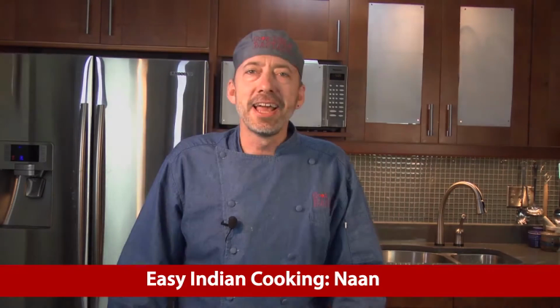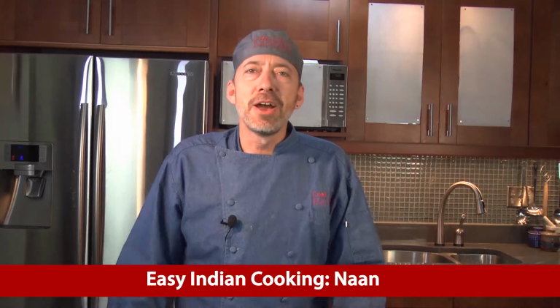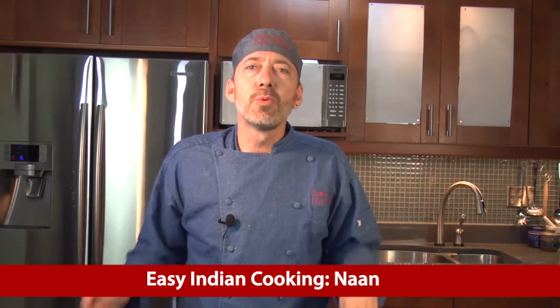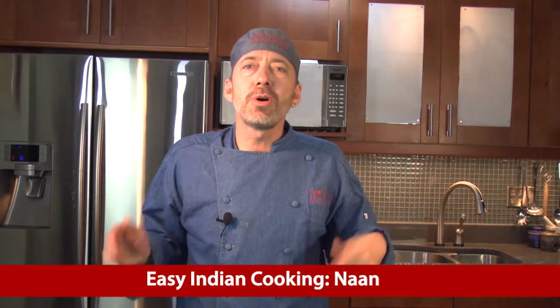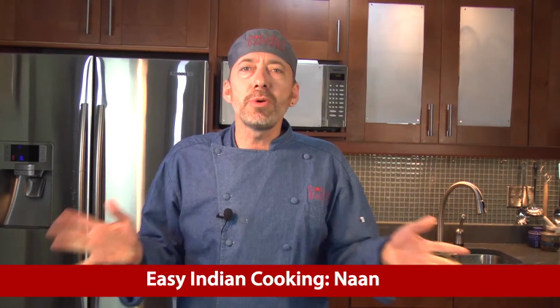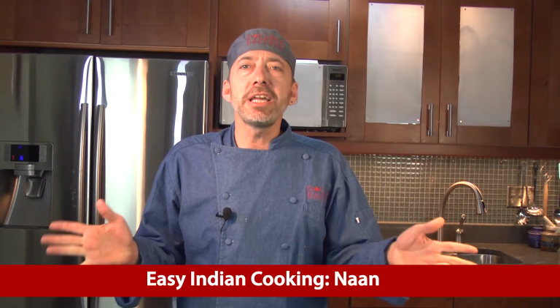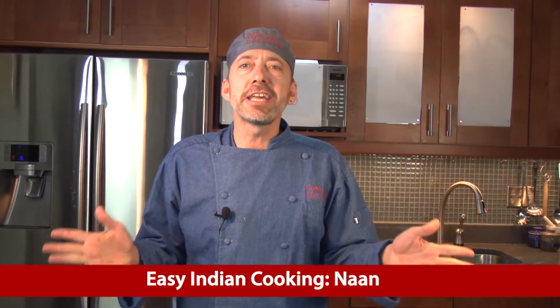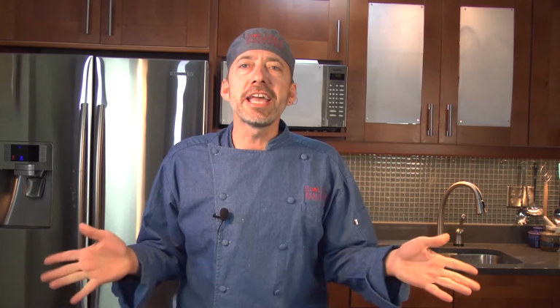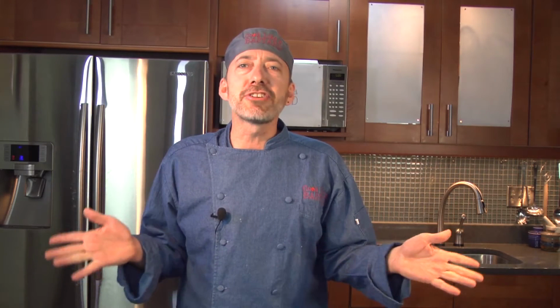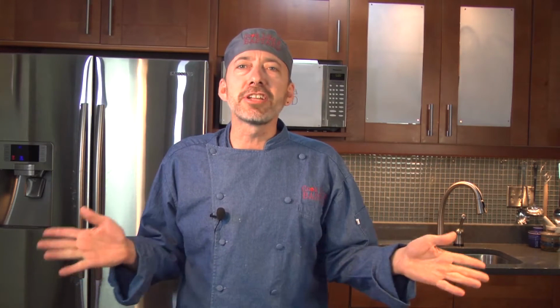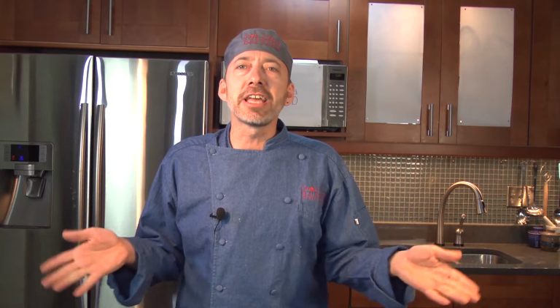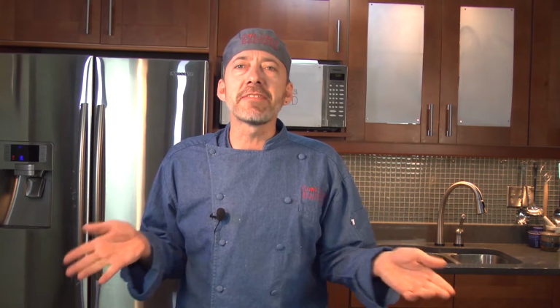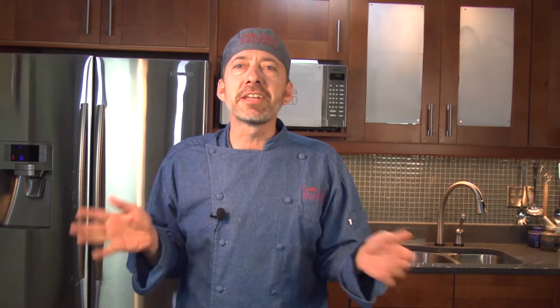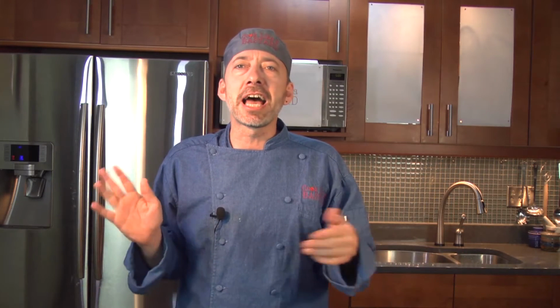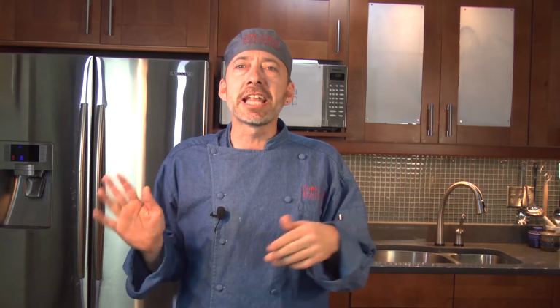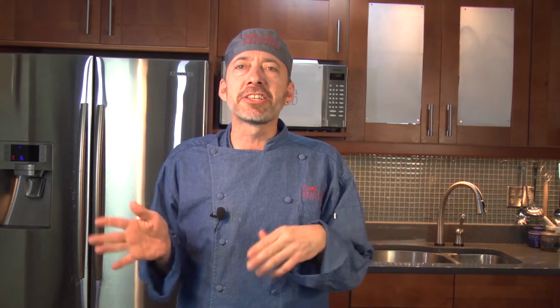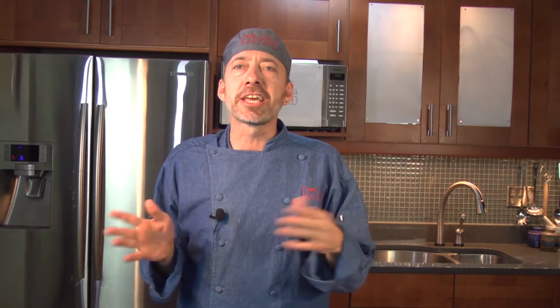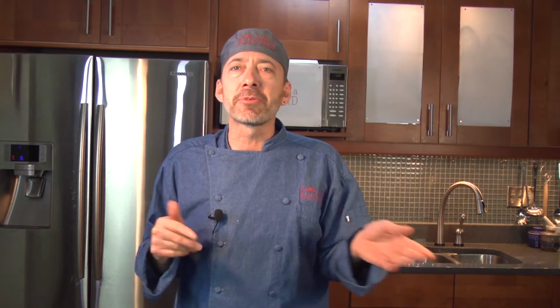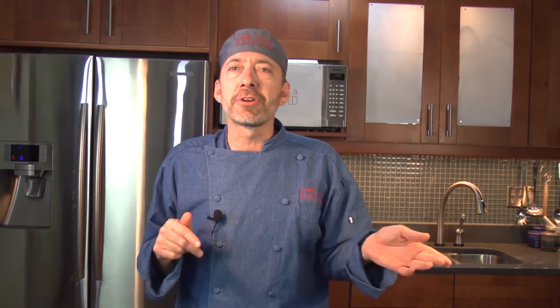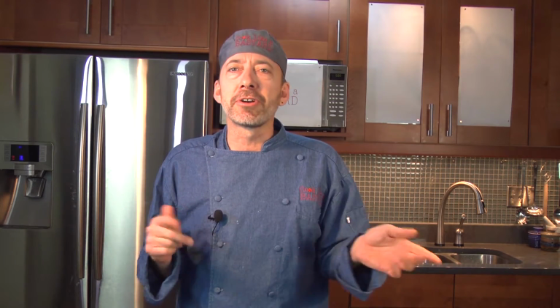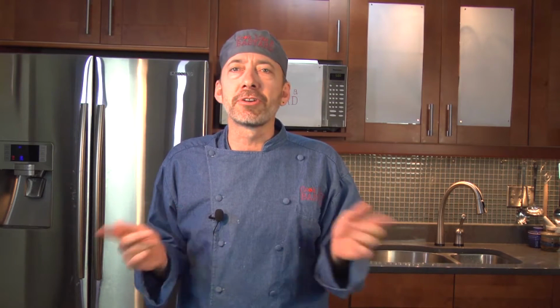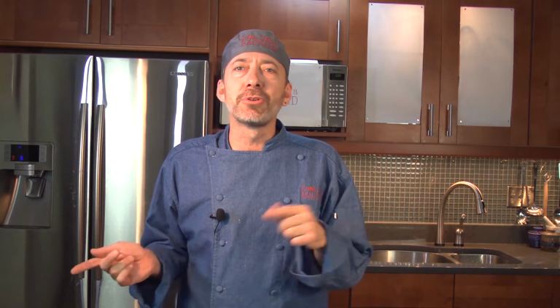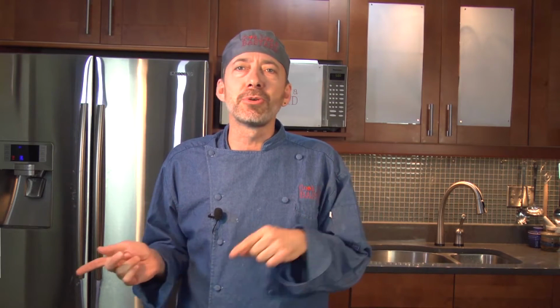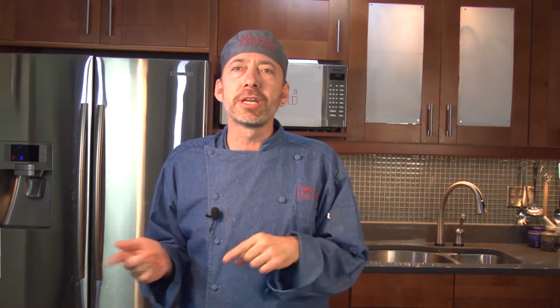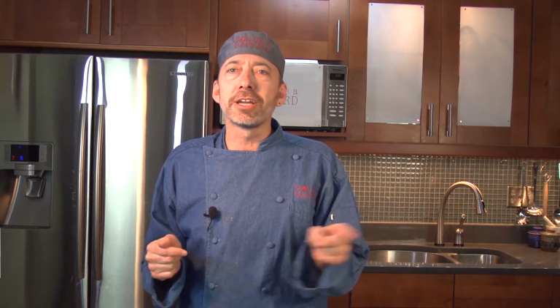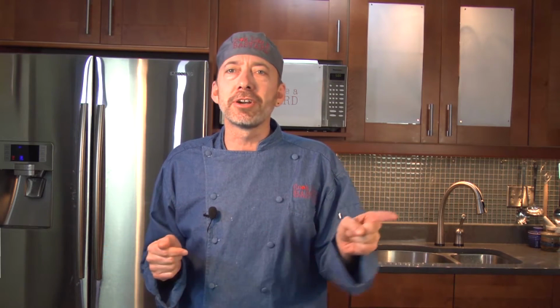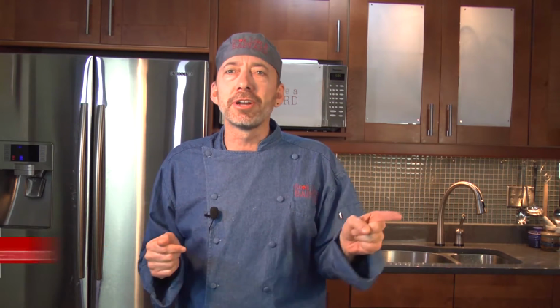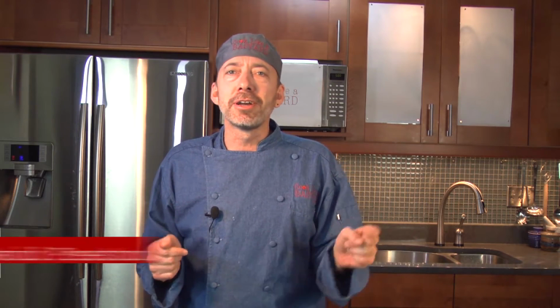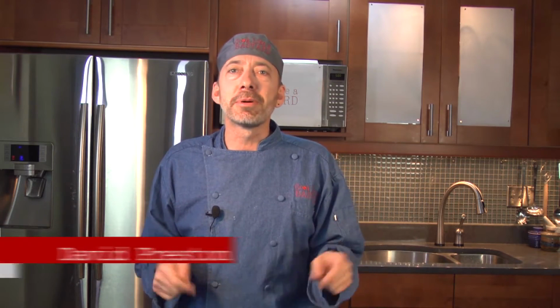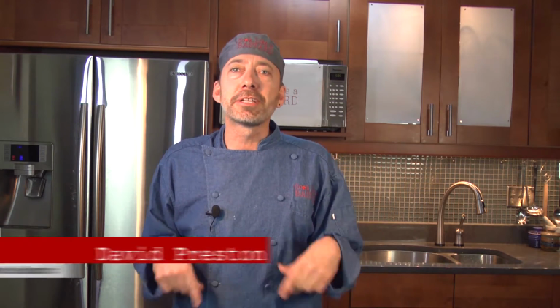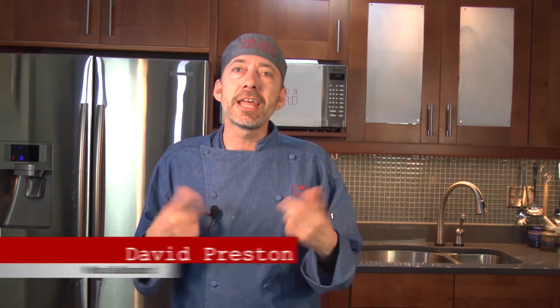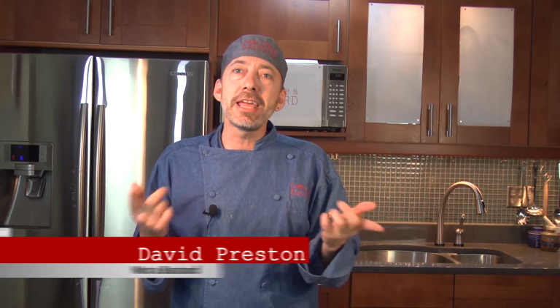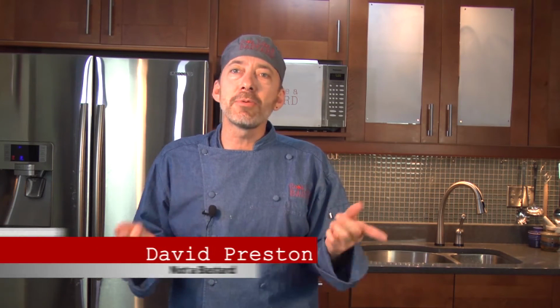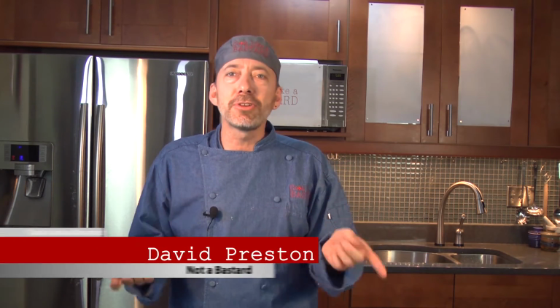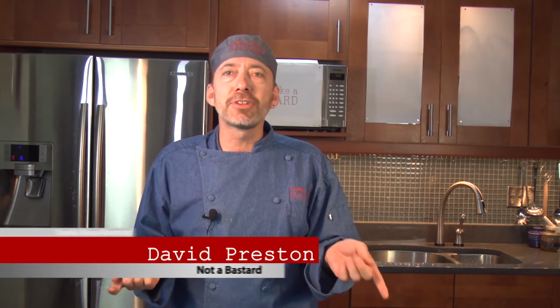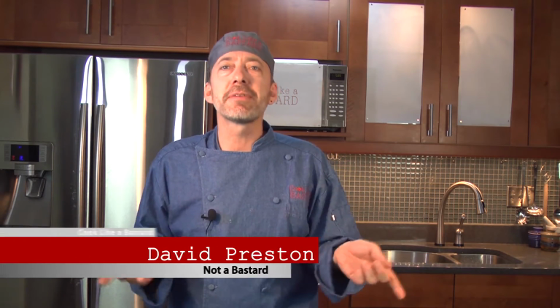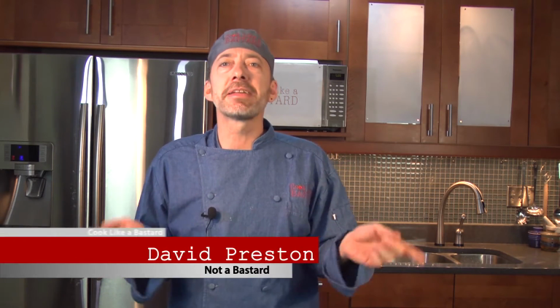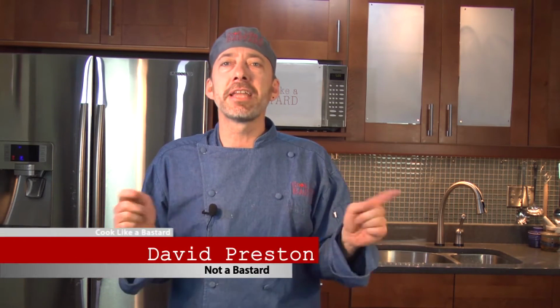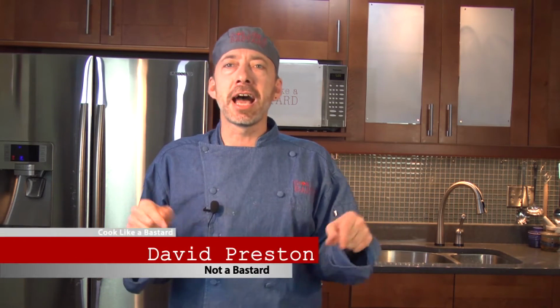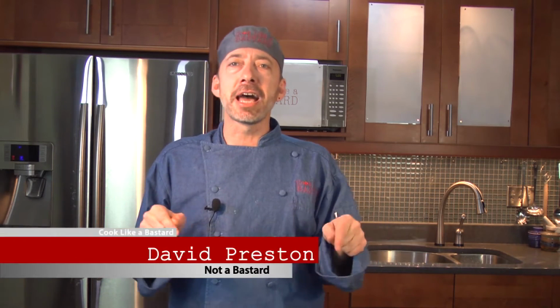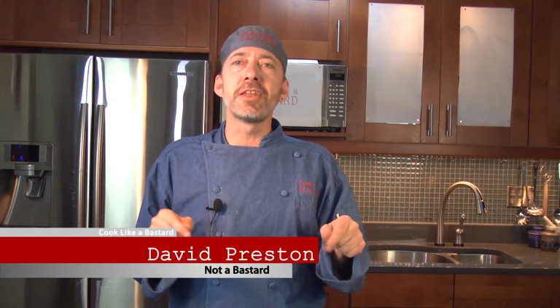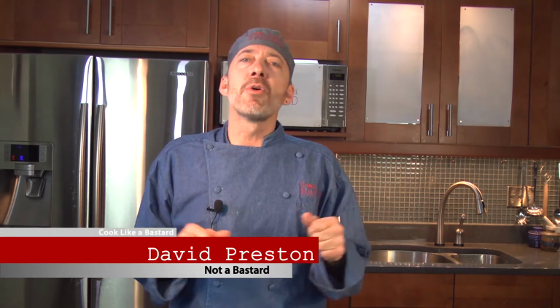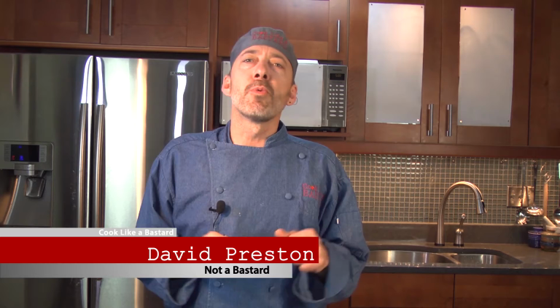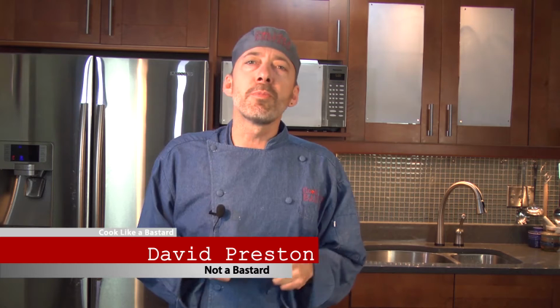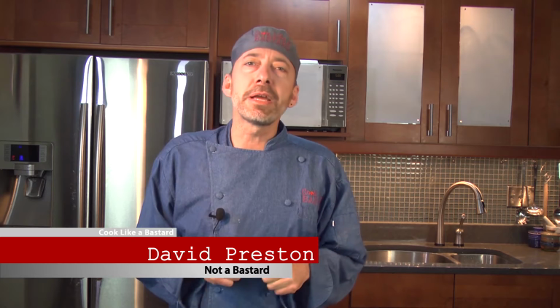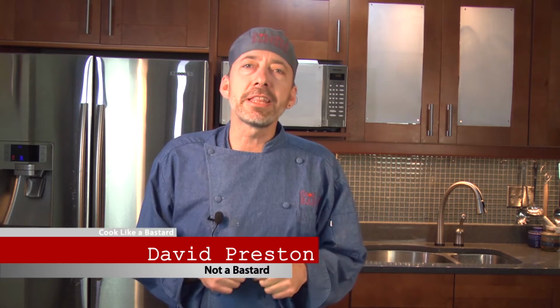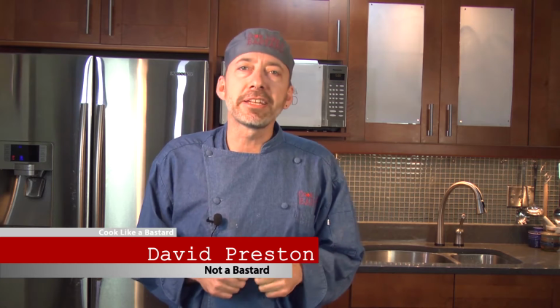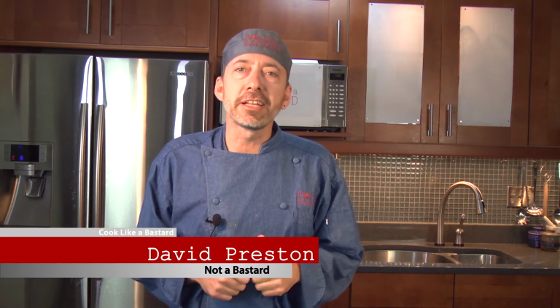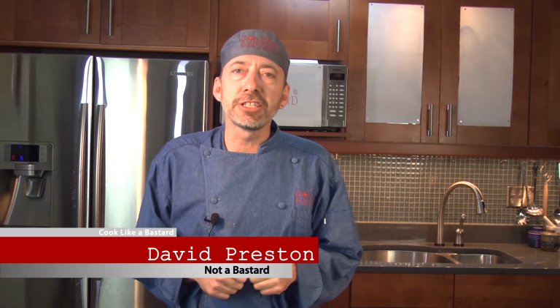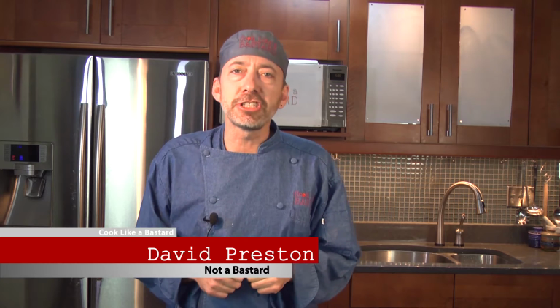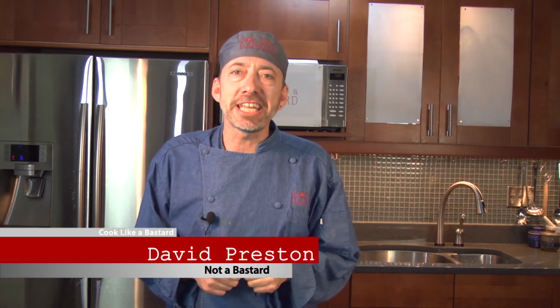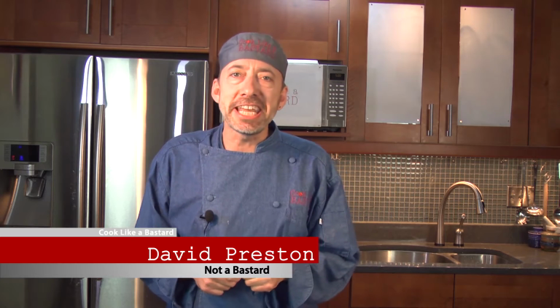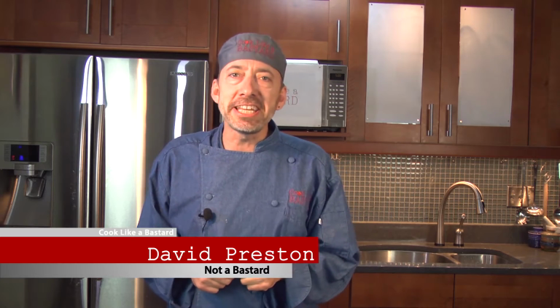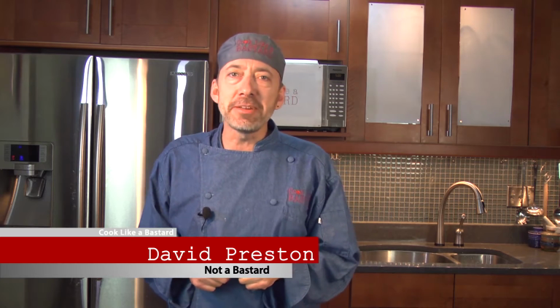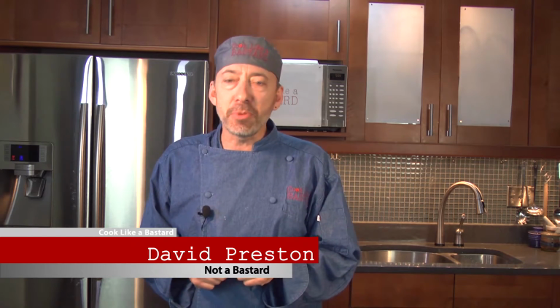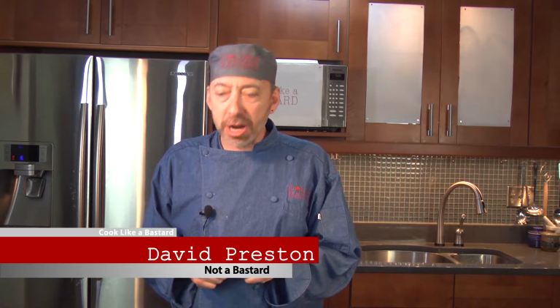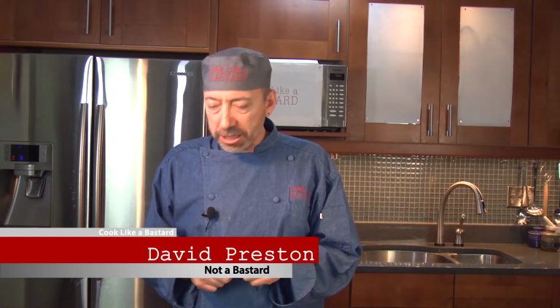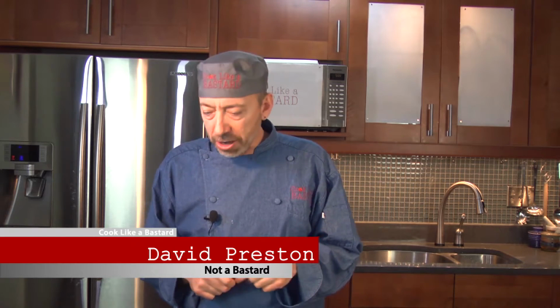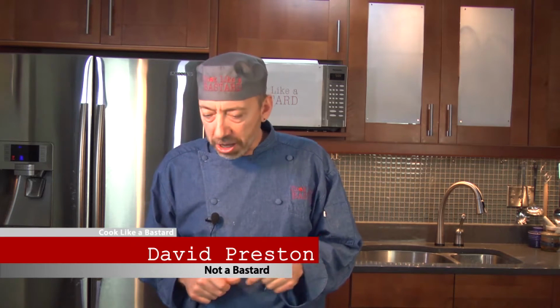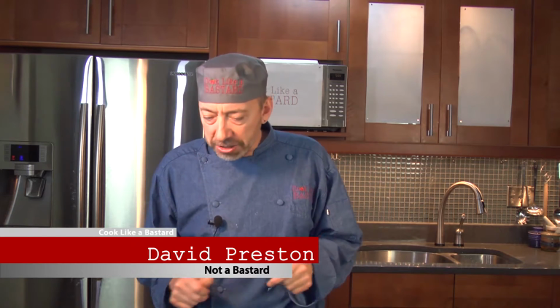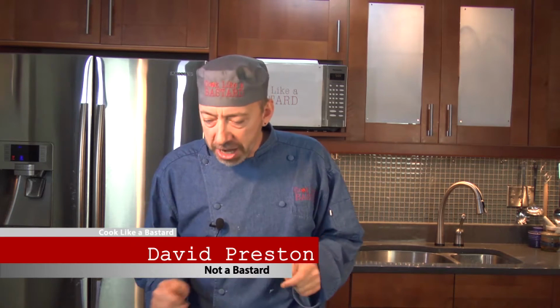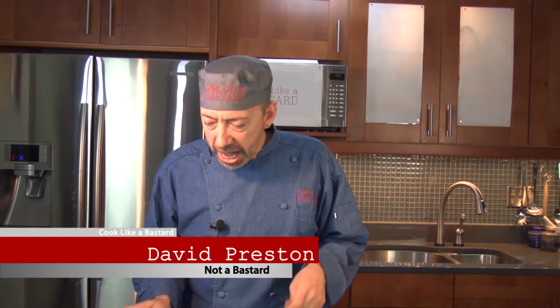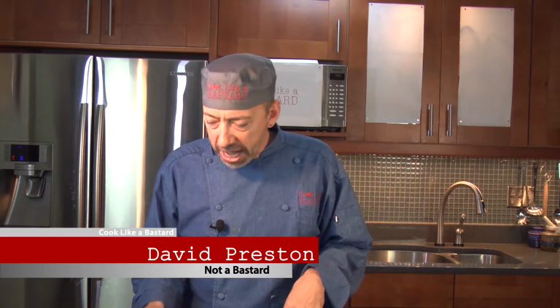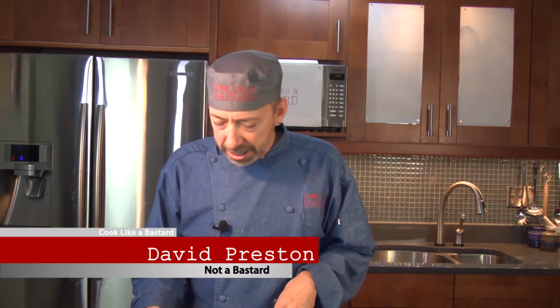We occasionally have a non sequitur or two here, but today we're just having naan. We're making that delicious Indian bread called naan.